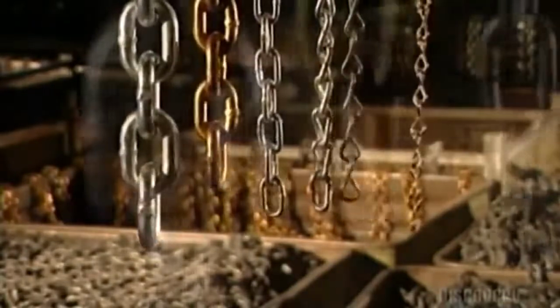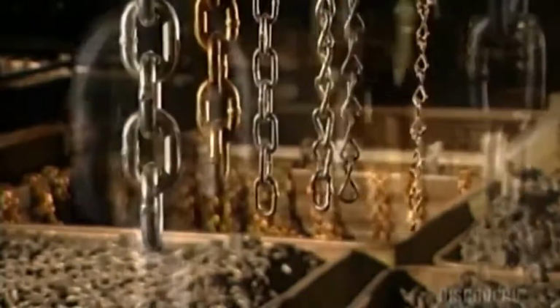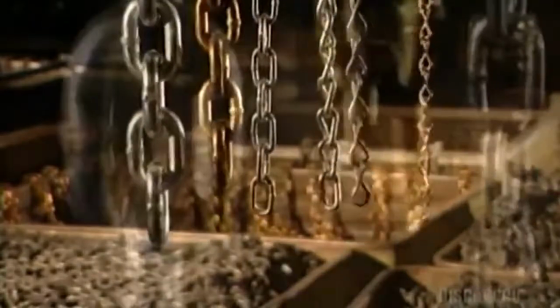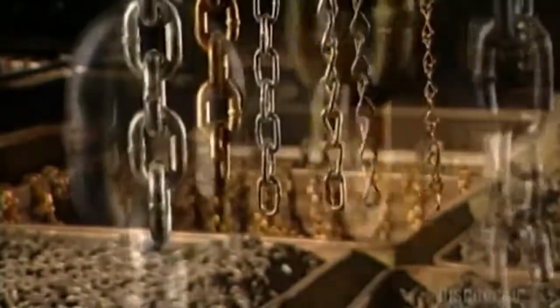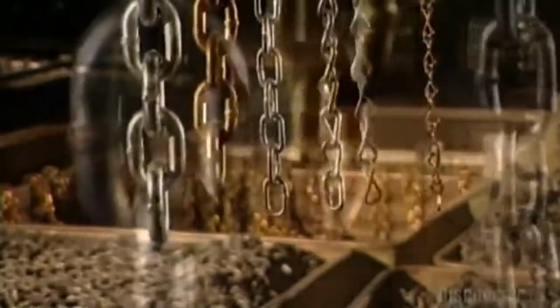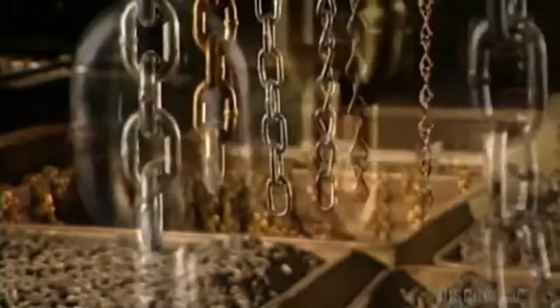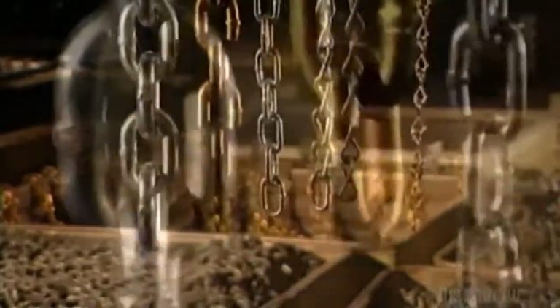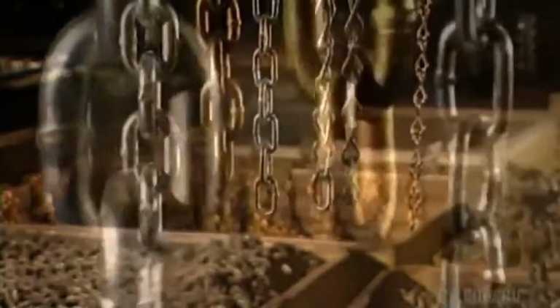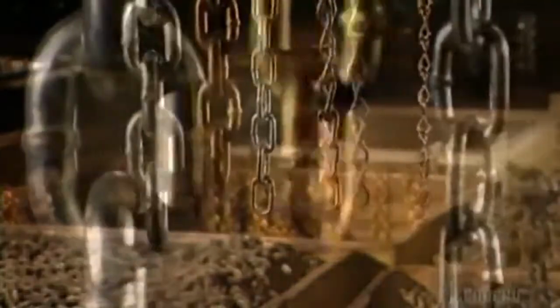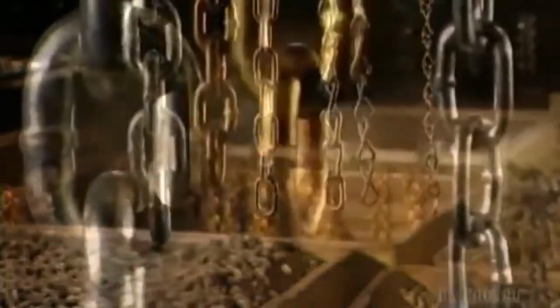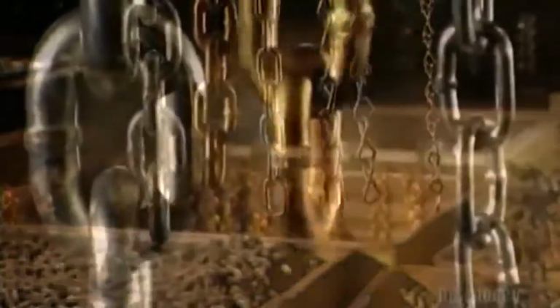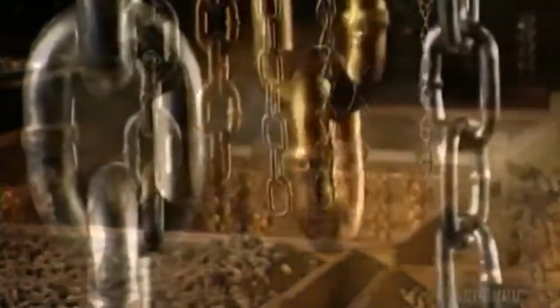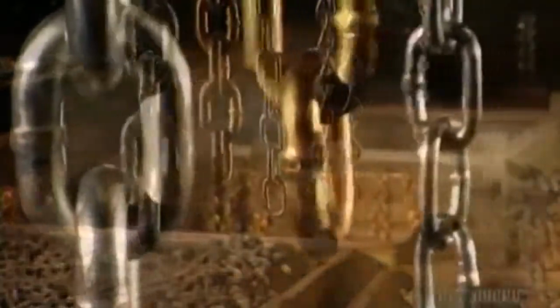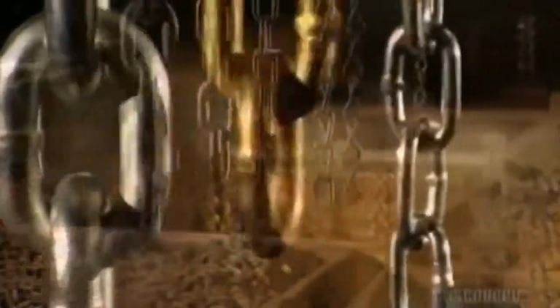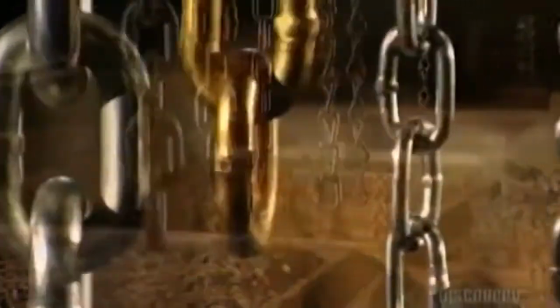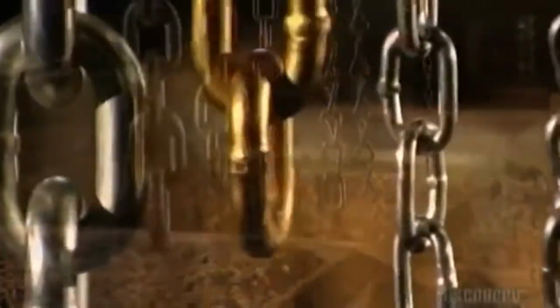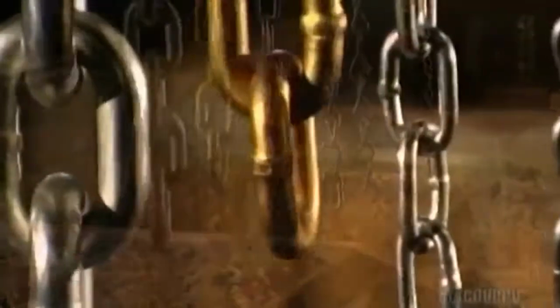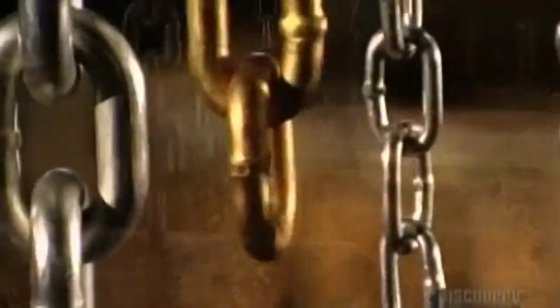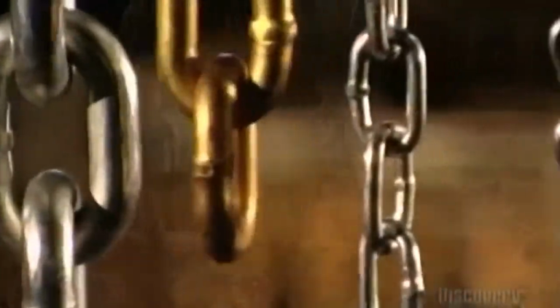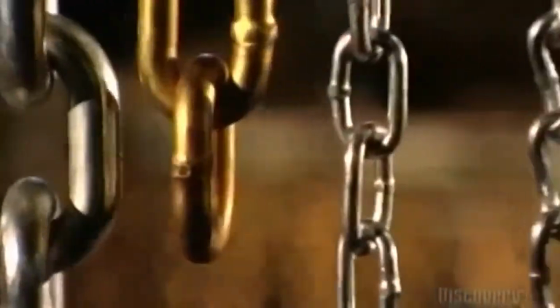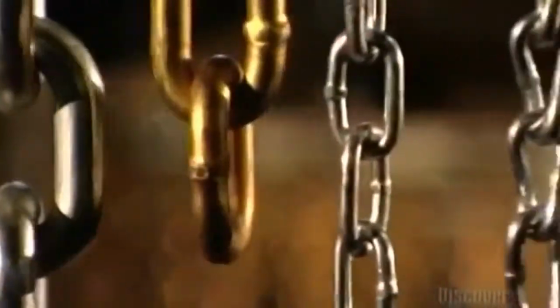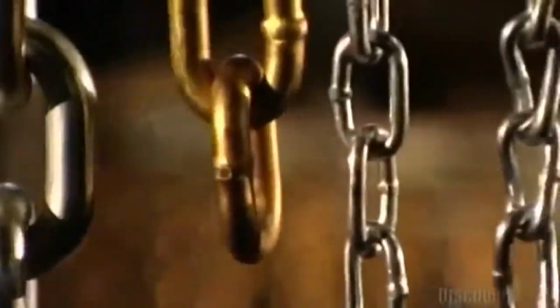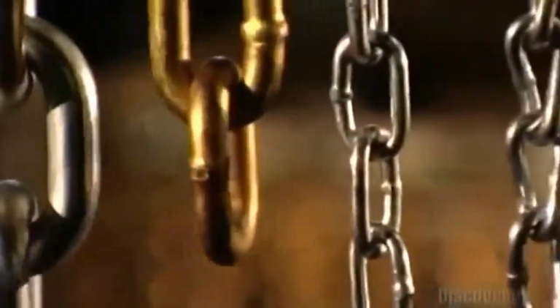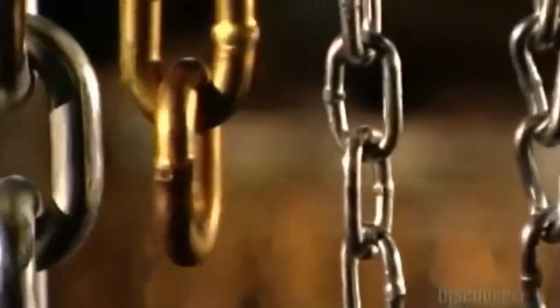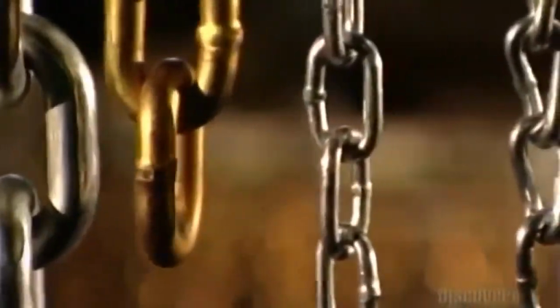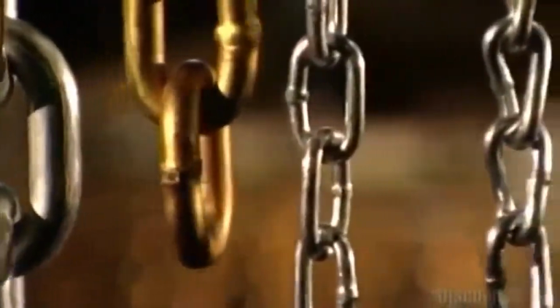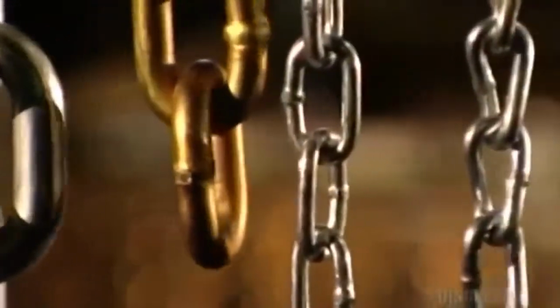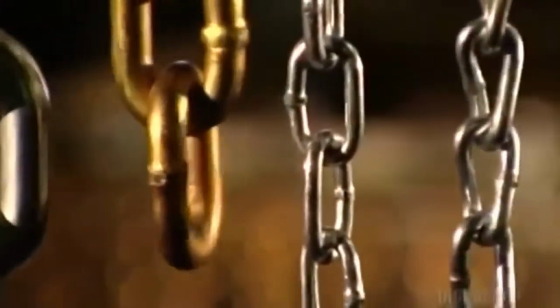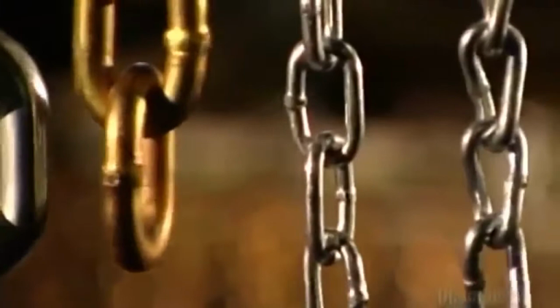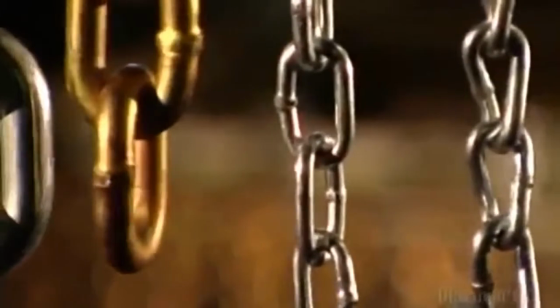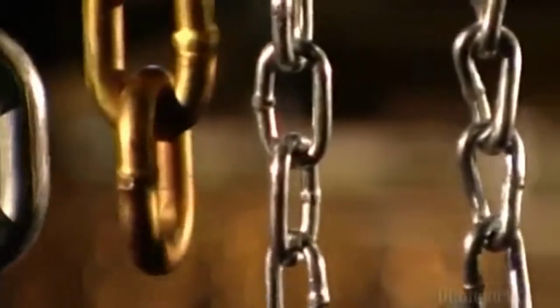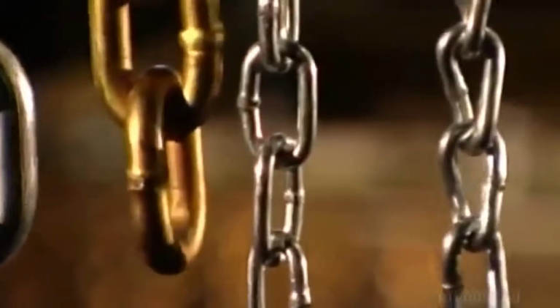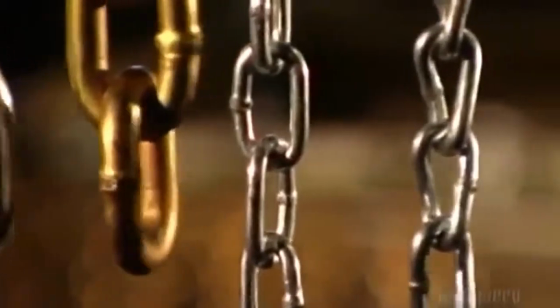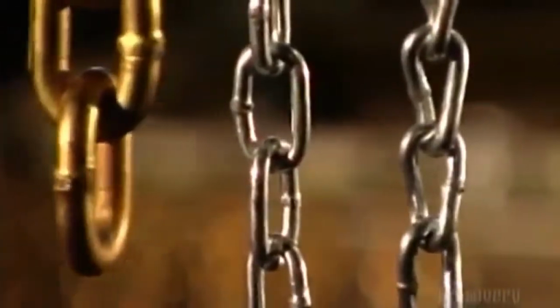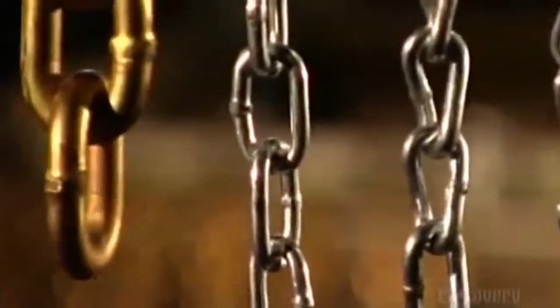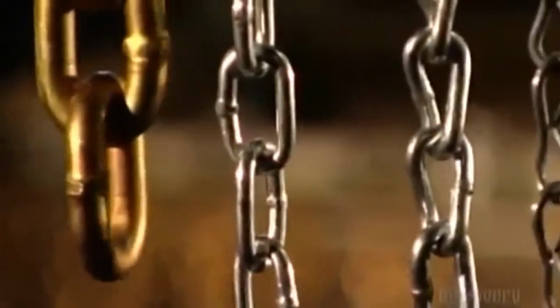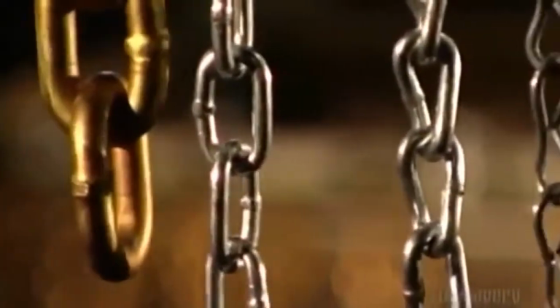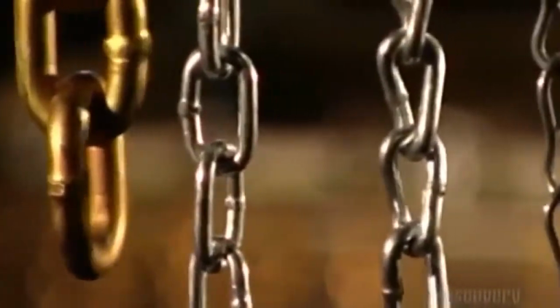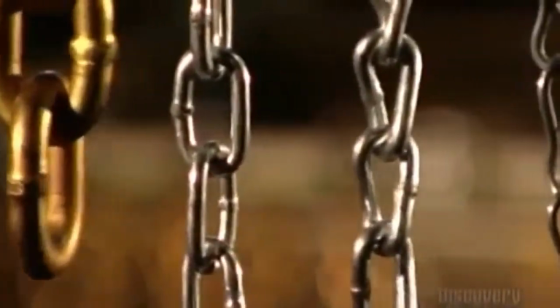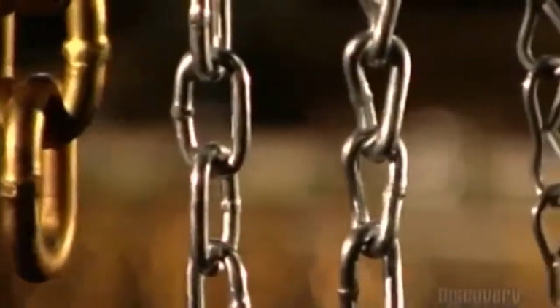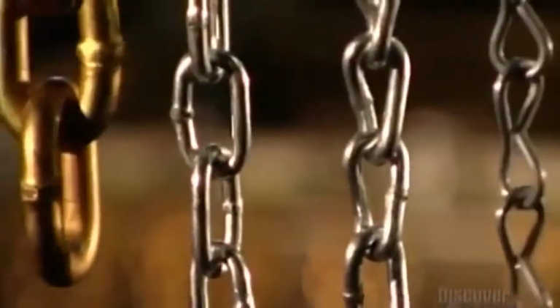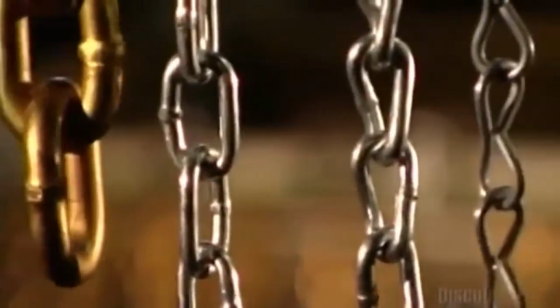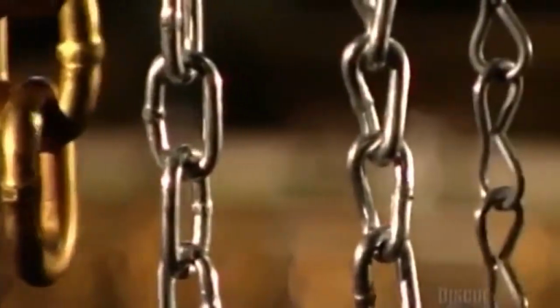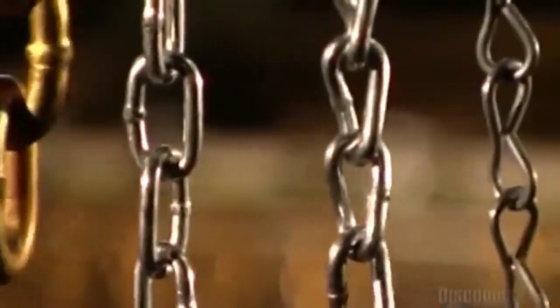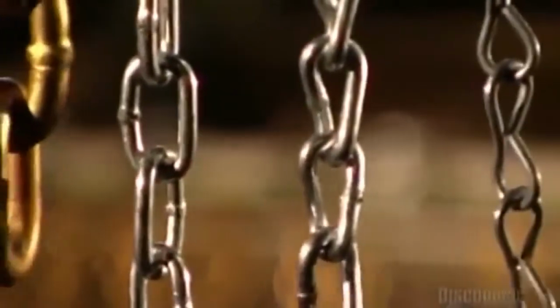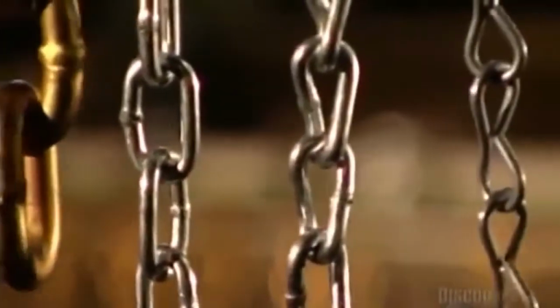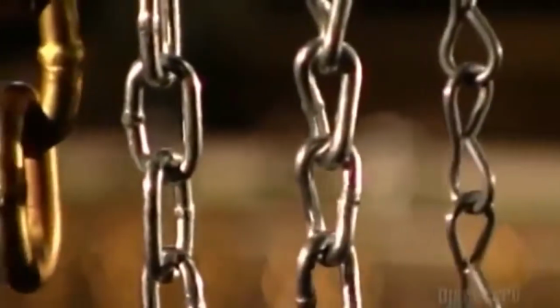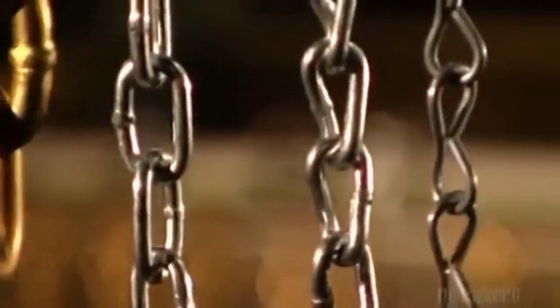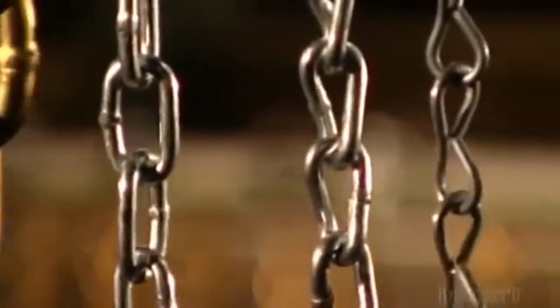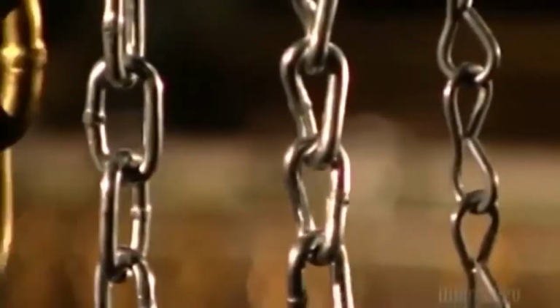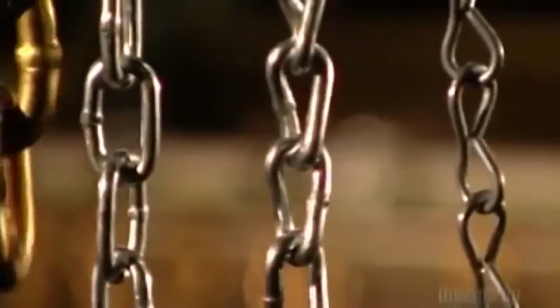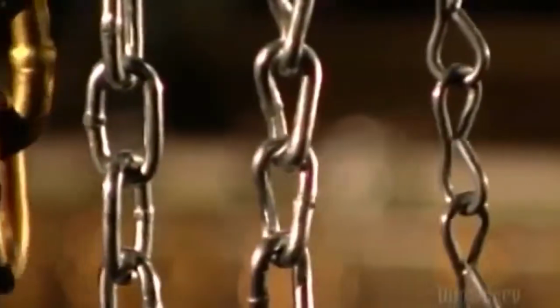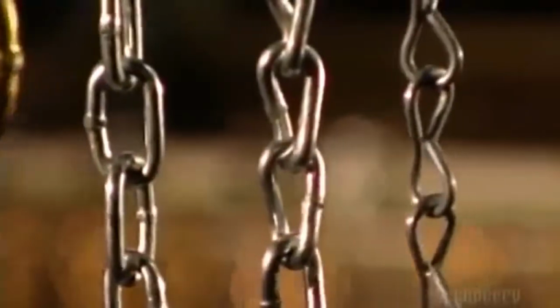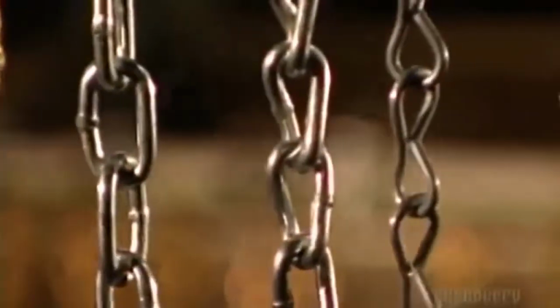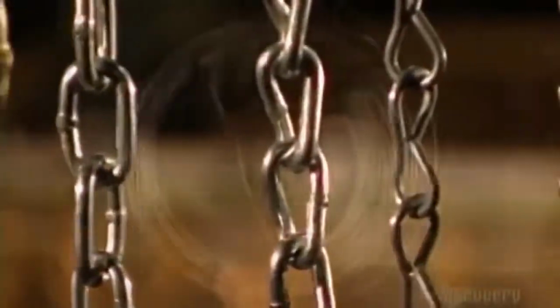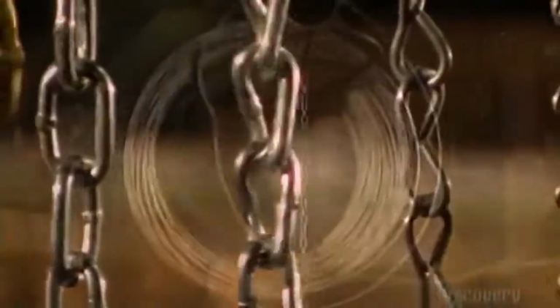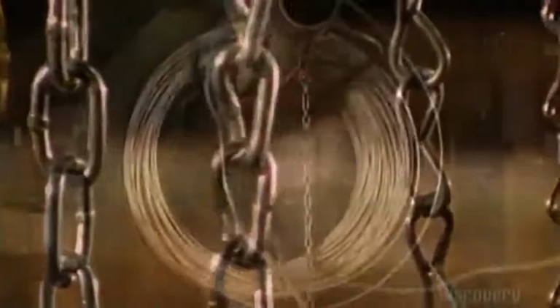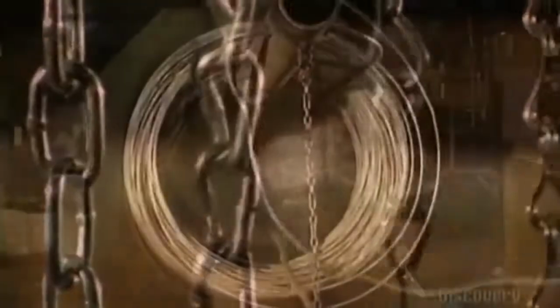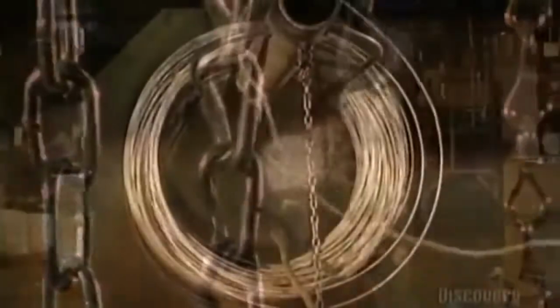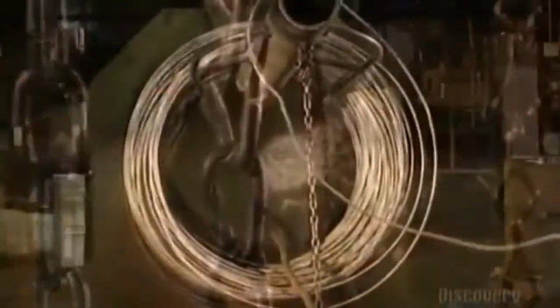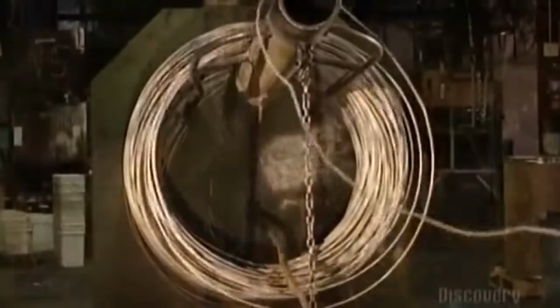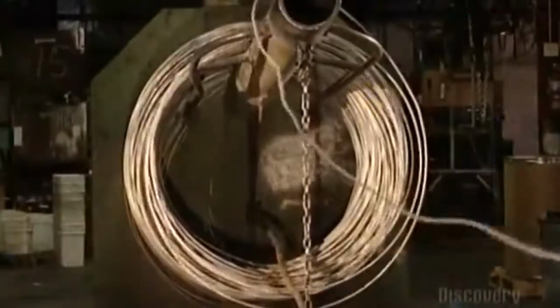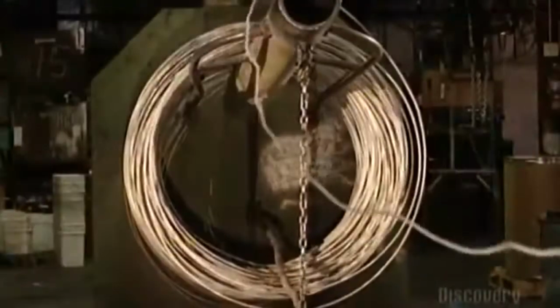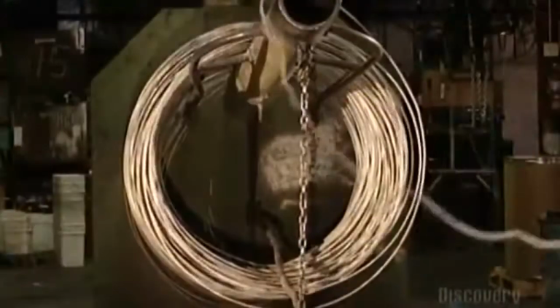Chains are used to tie things down, hold things together, and pull things along. And their many sizes reflect the varied uses.